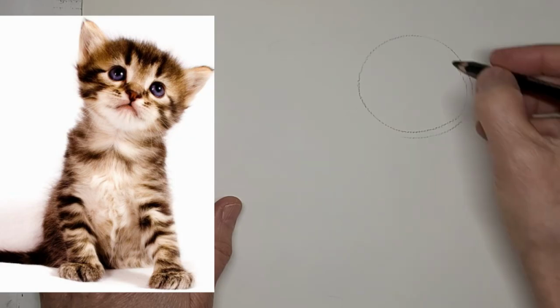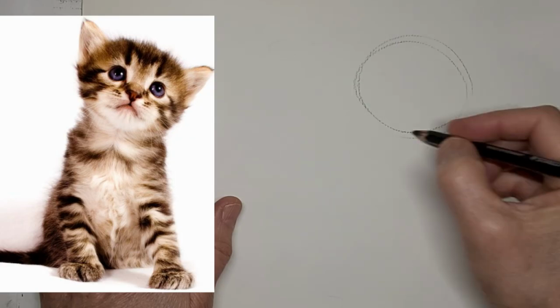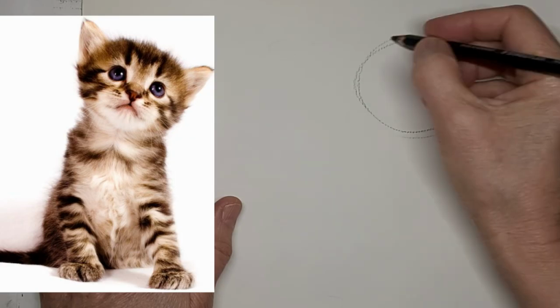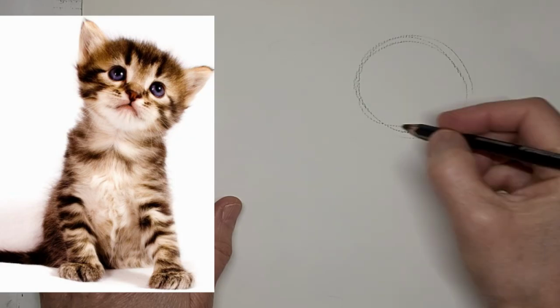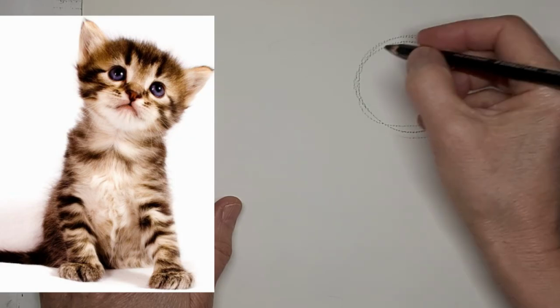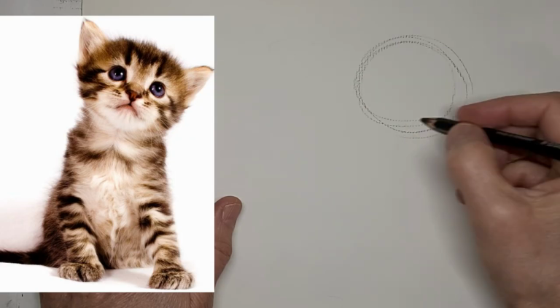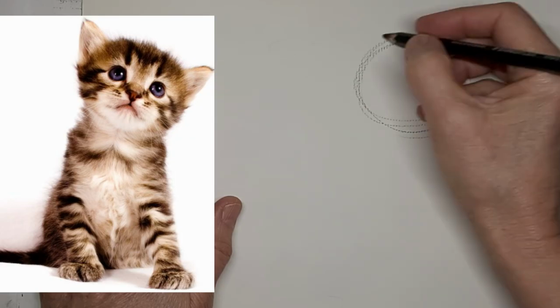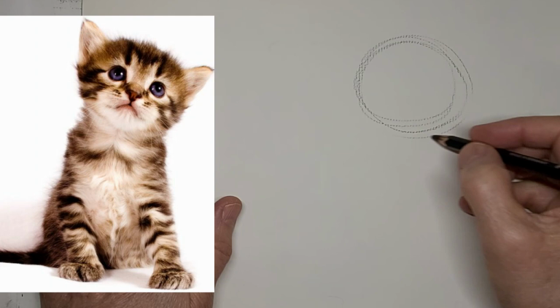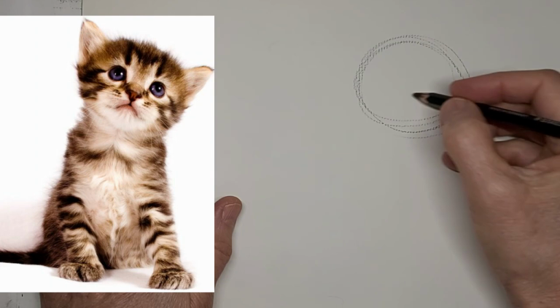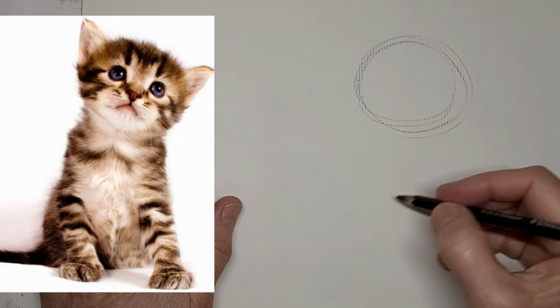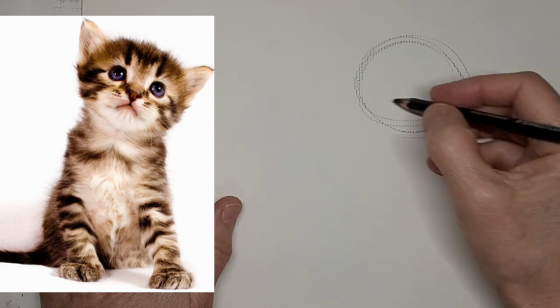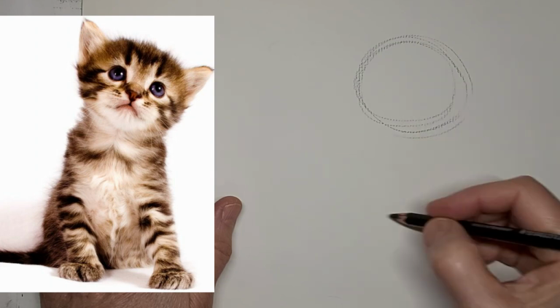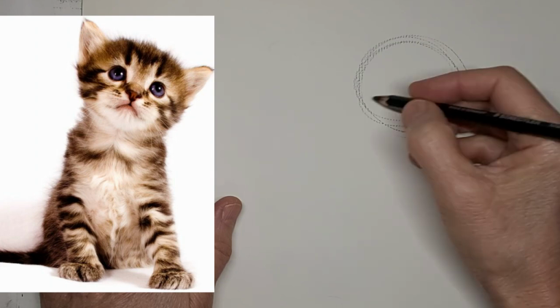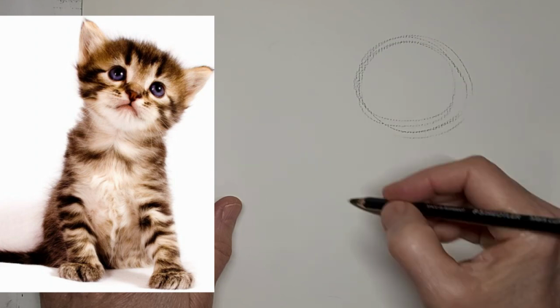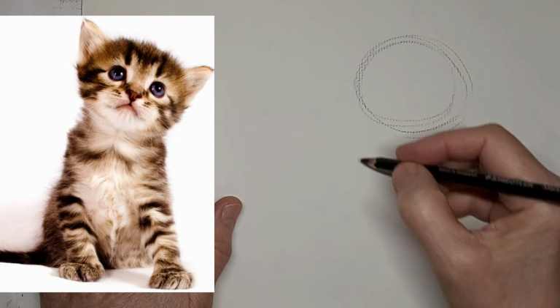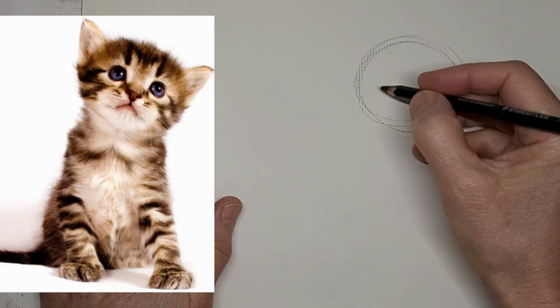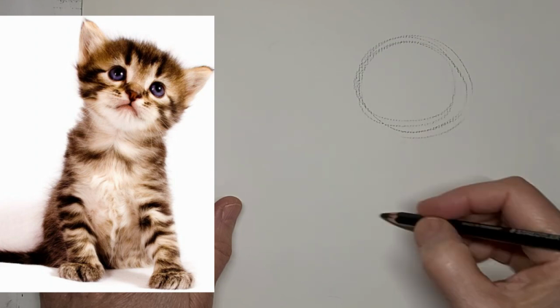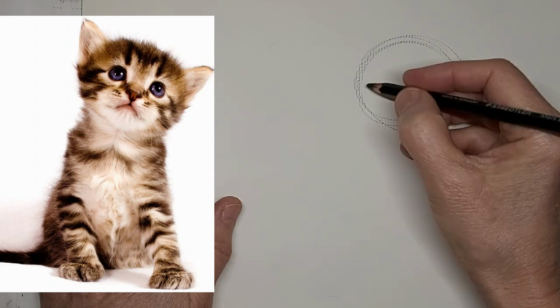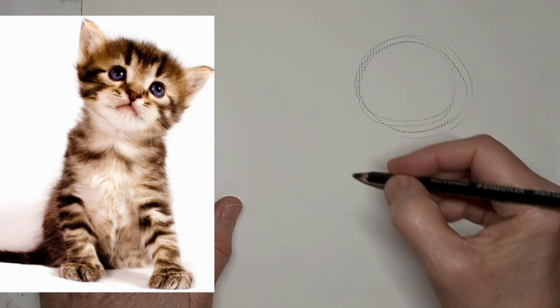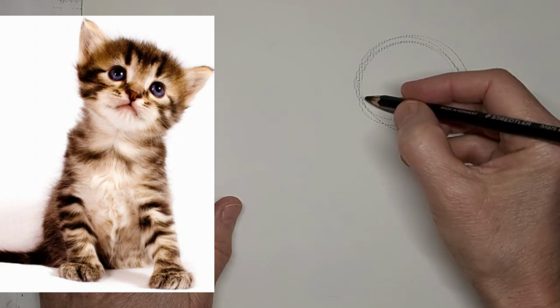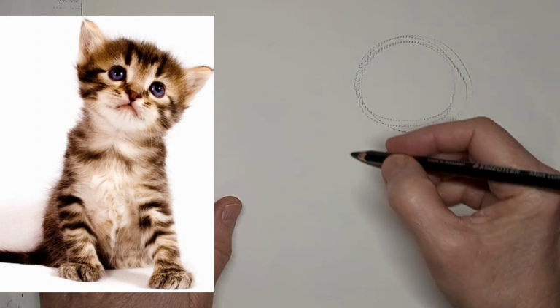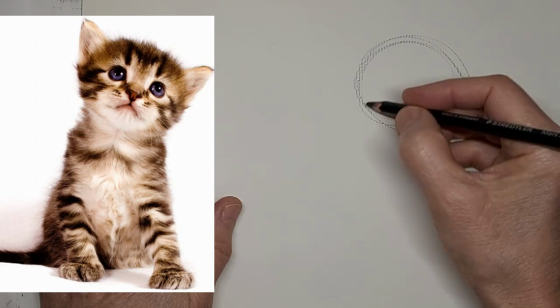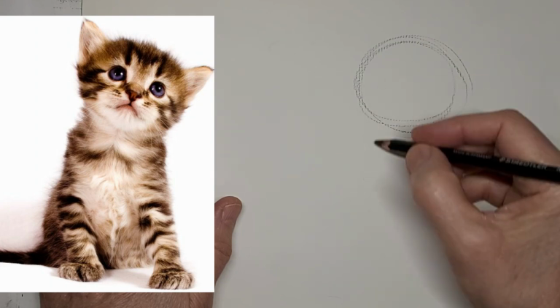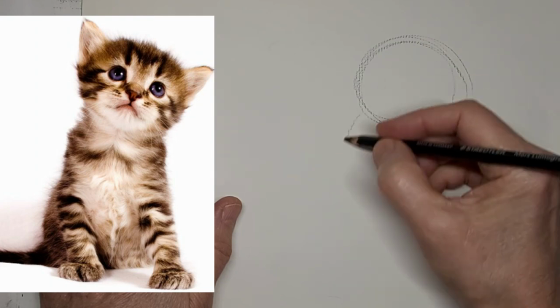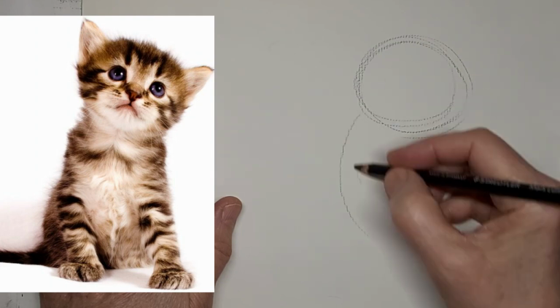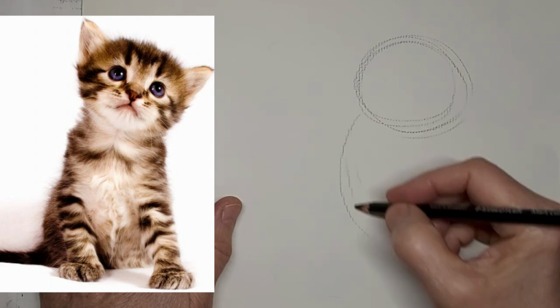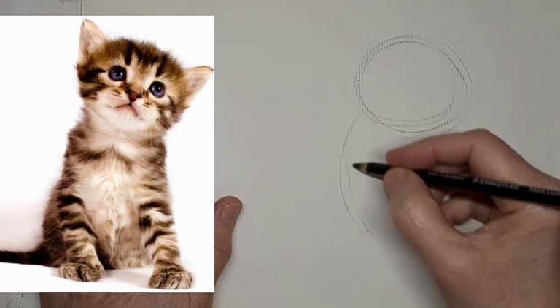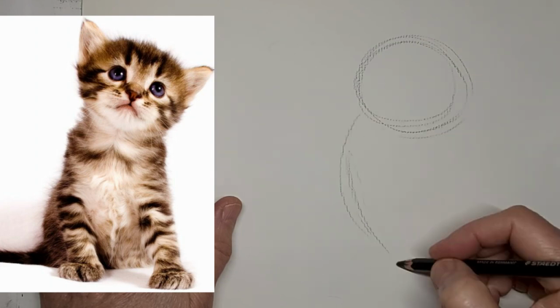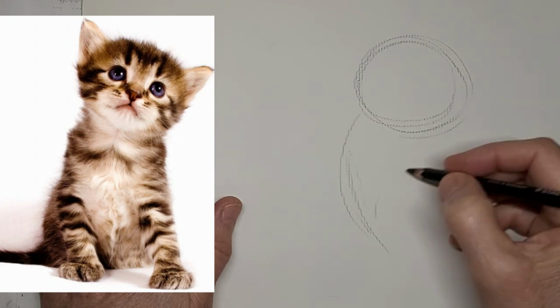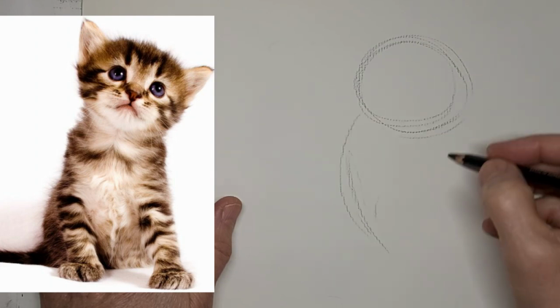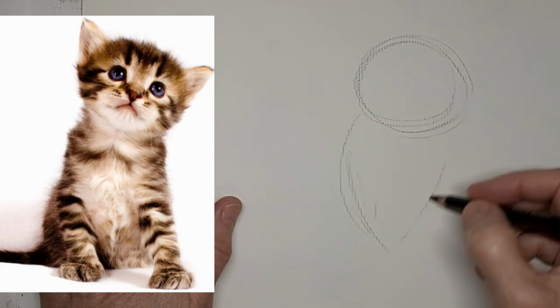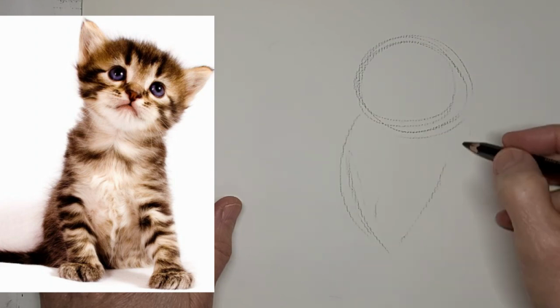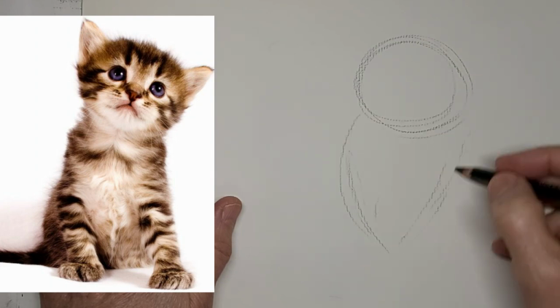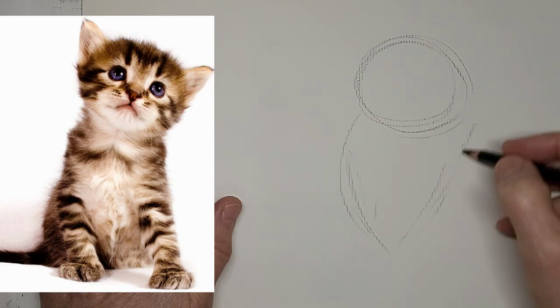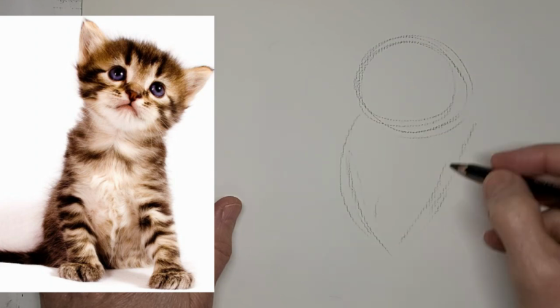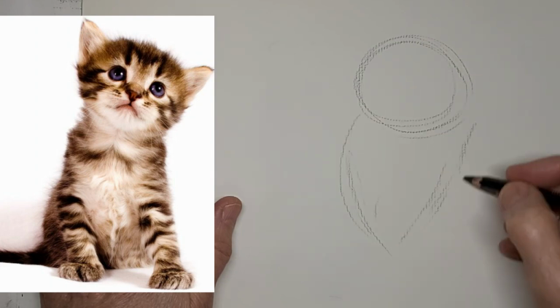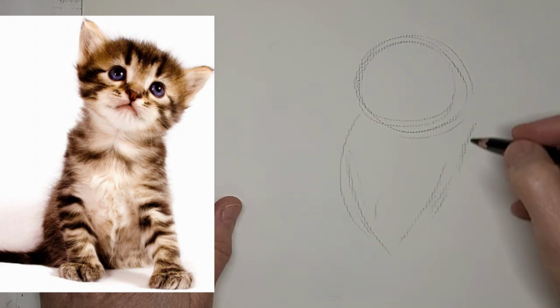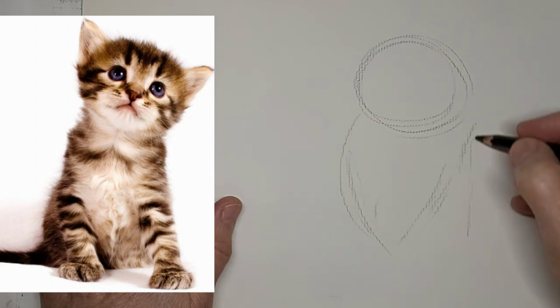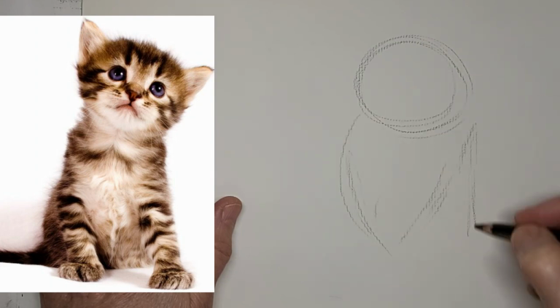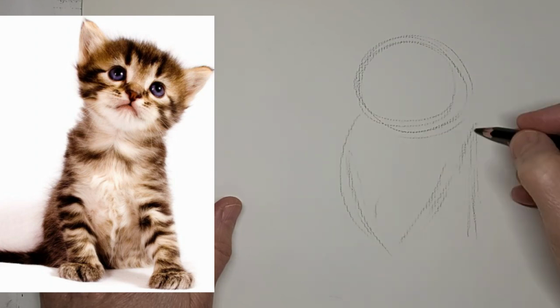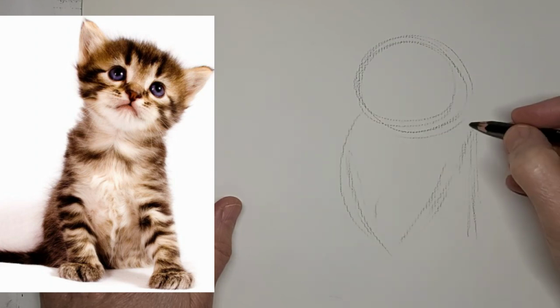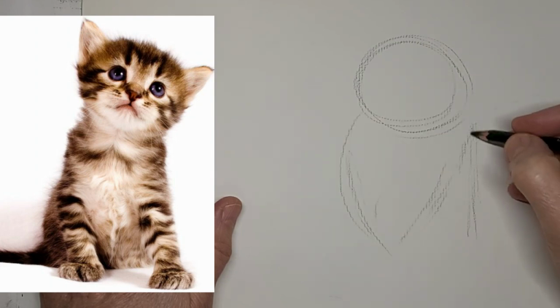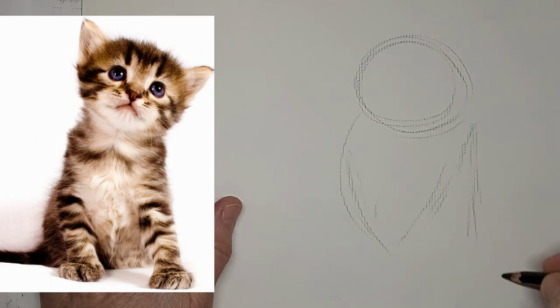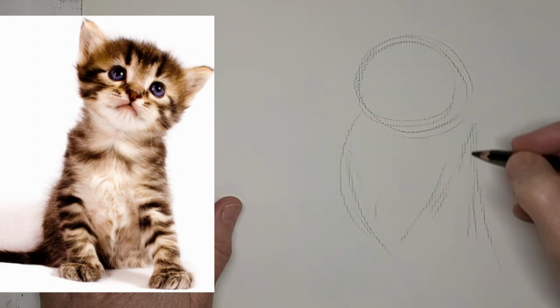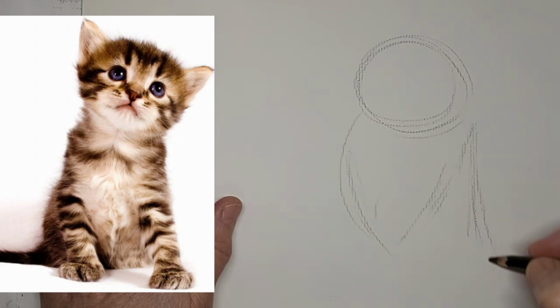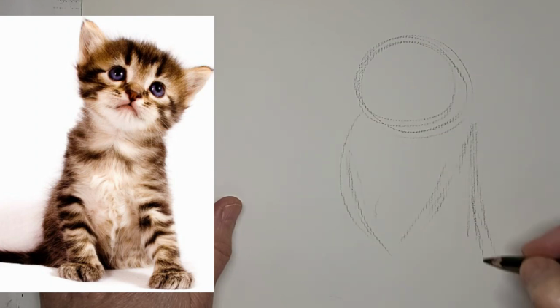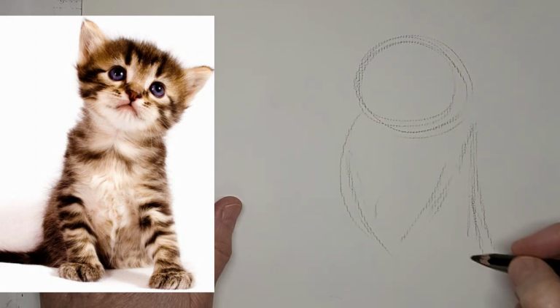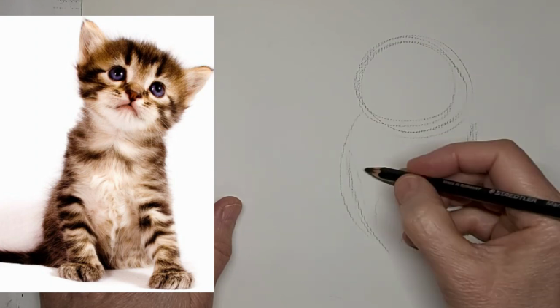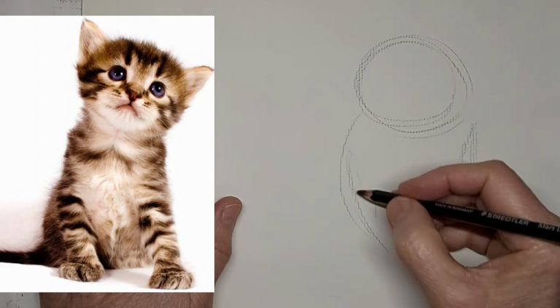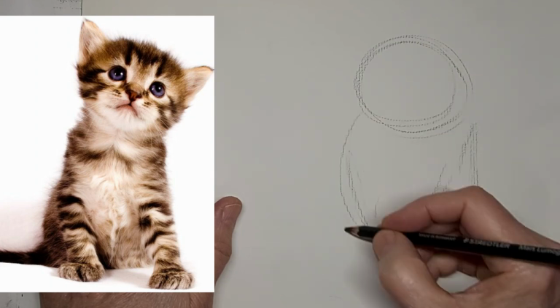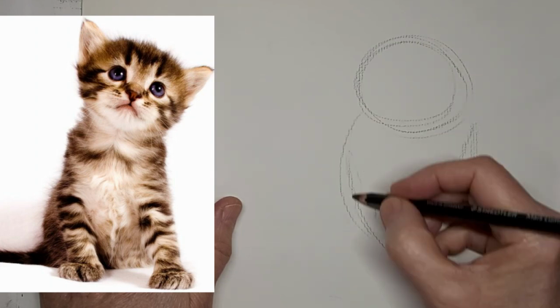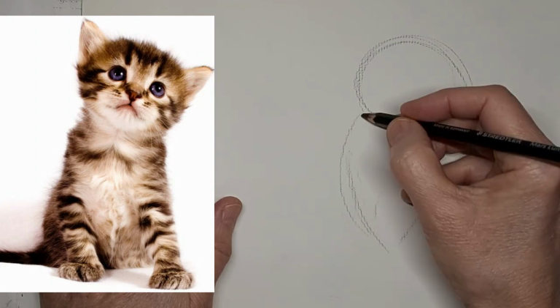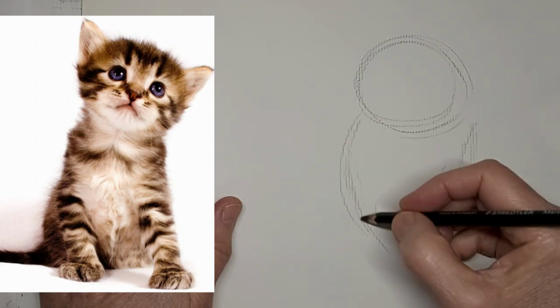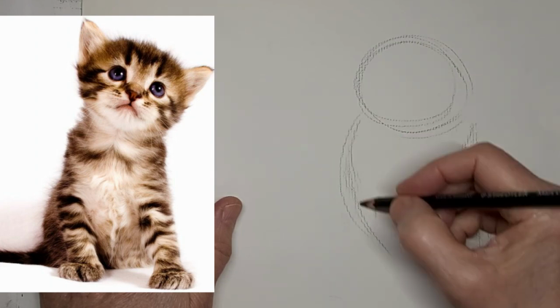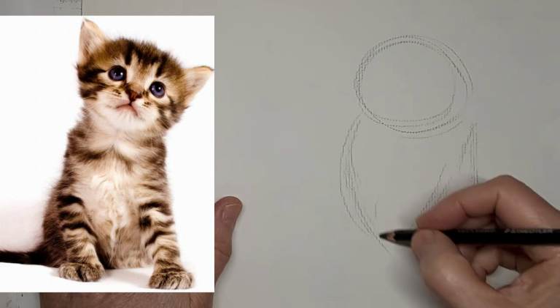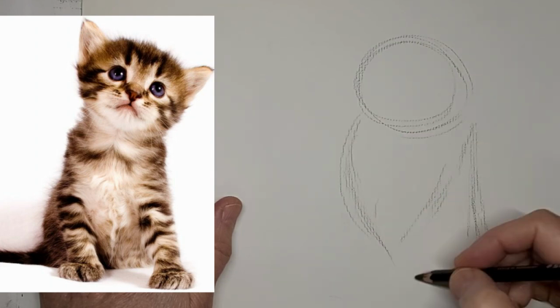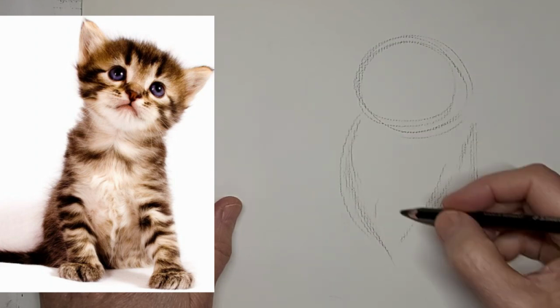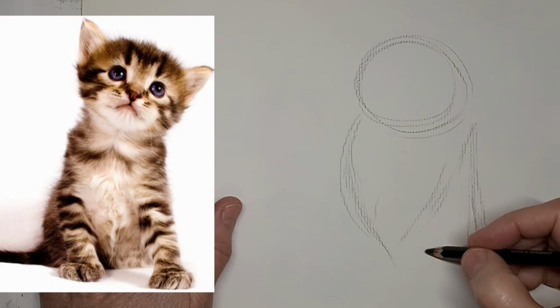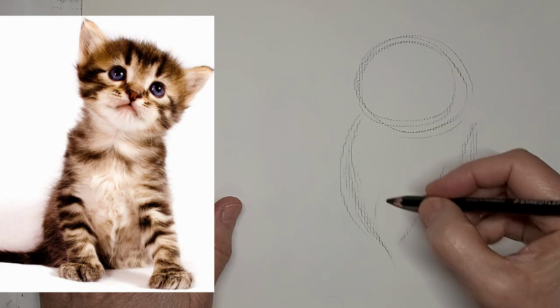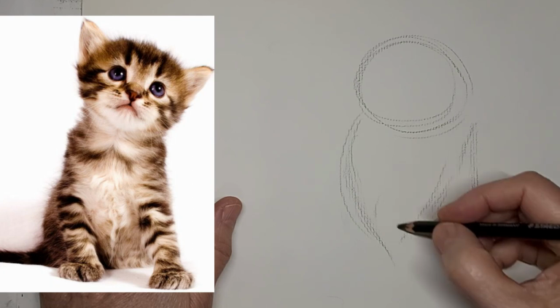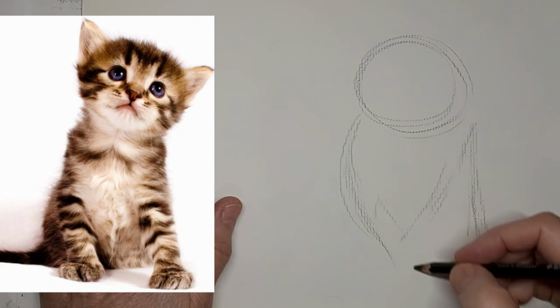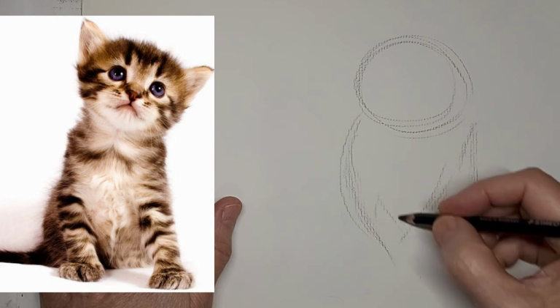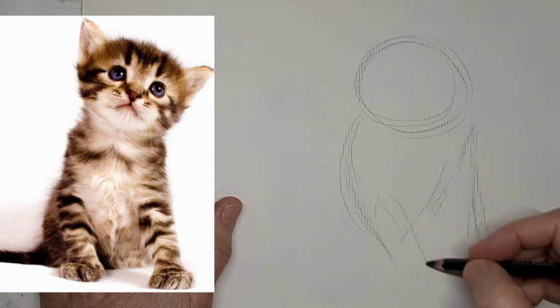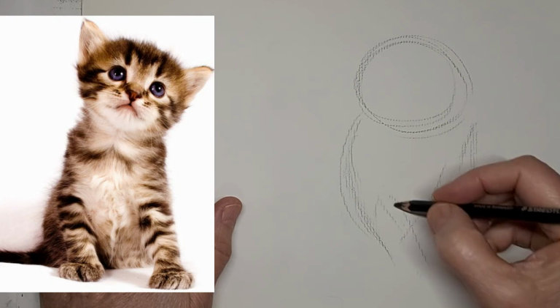Hi, it's Penny Bowden, crazy cat artist. I couldn't resist this kitten. I just love the expression on that little face.